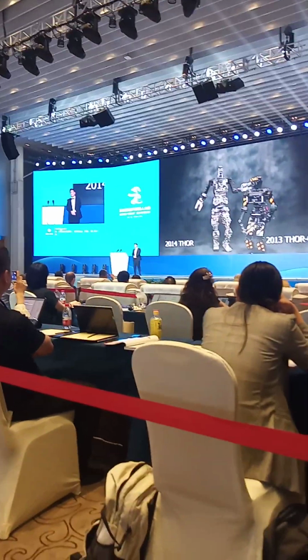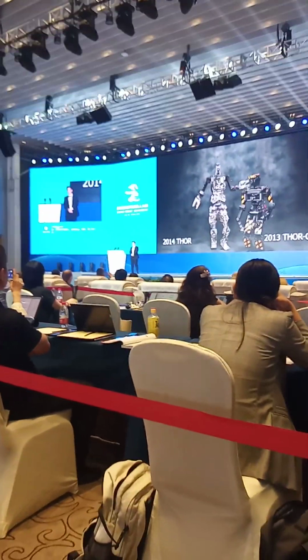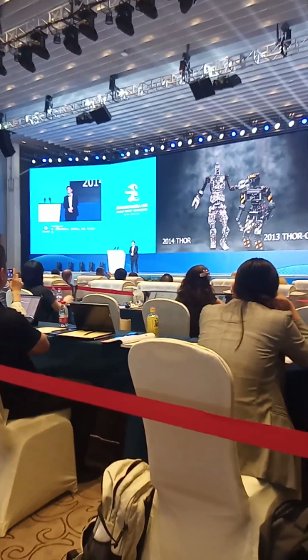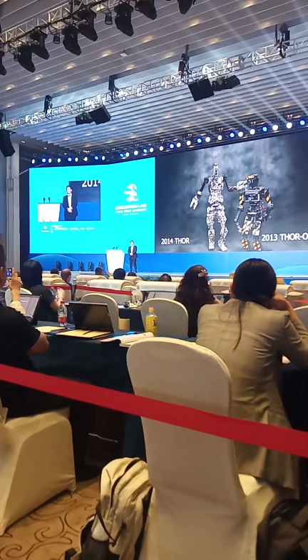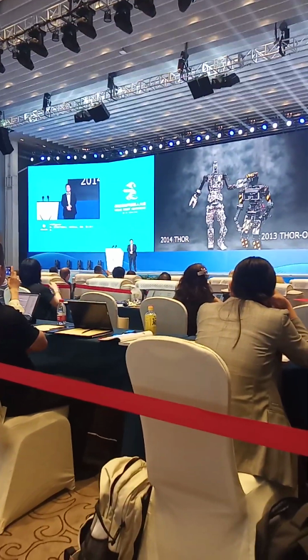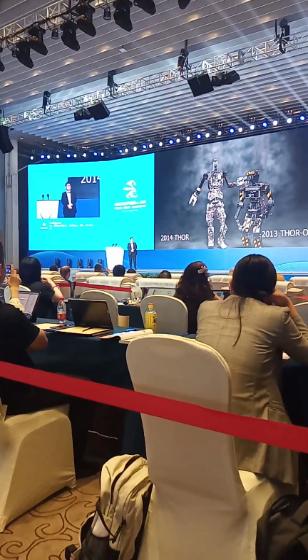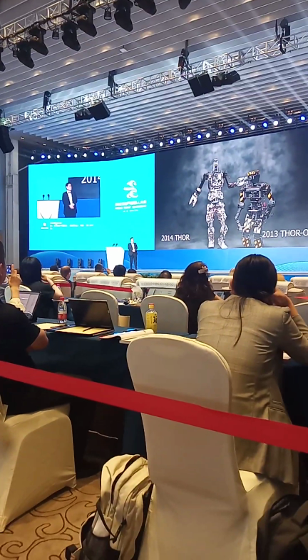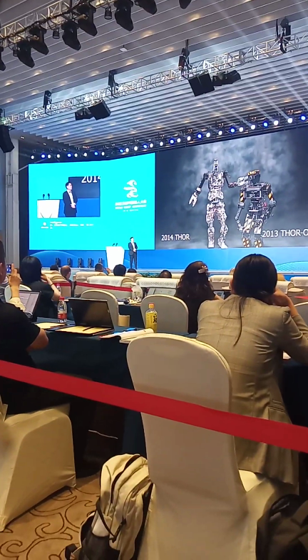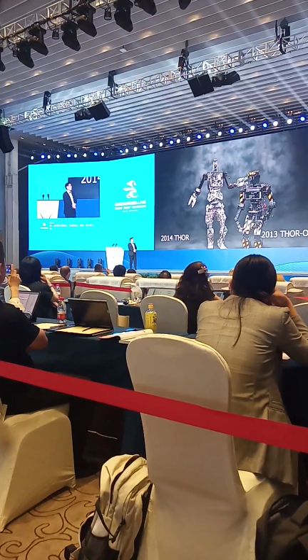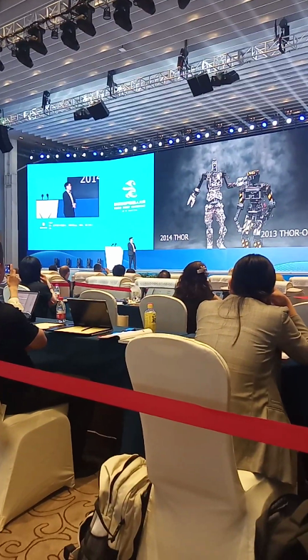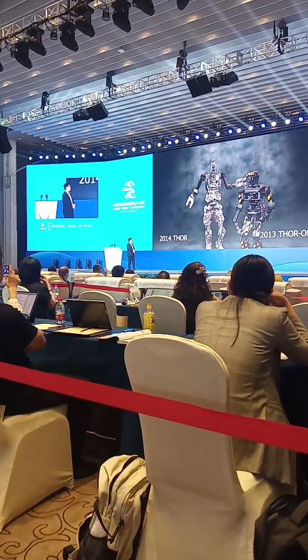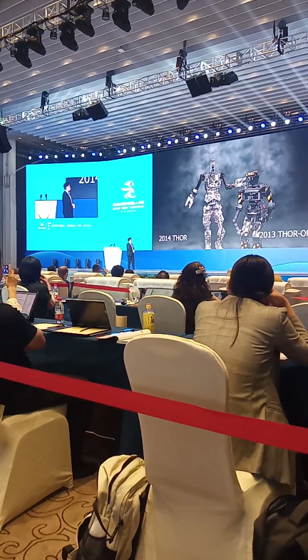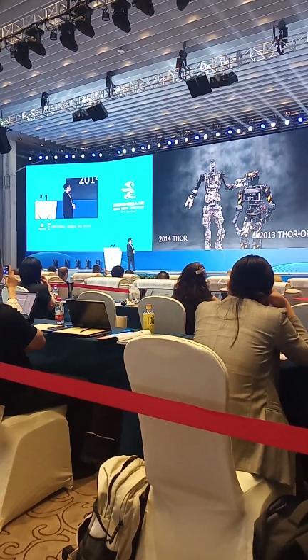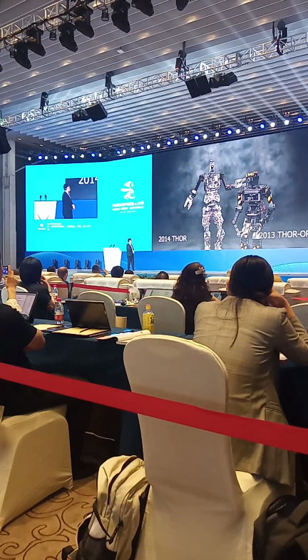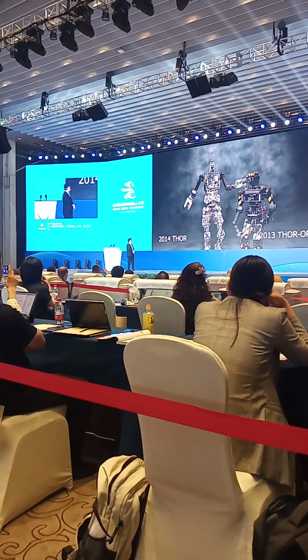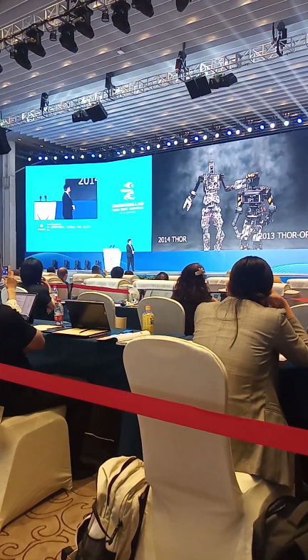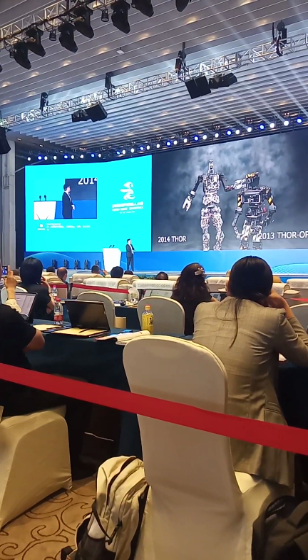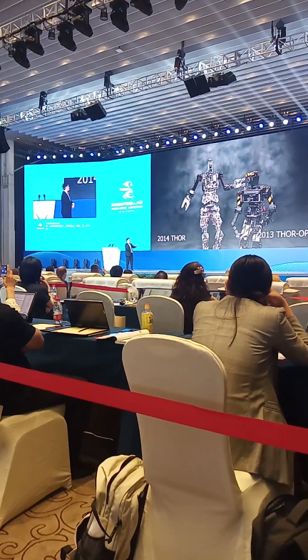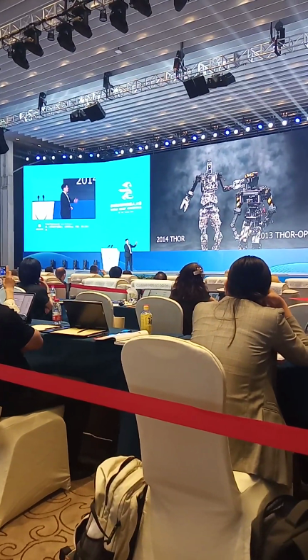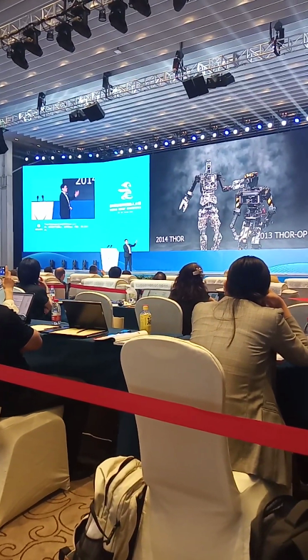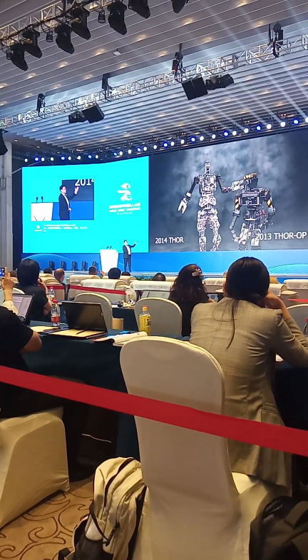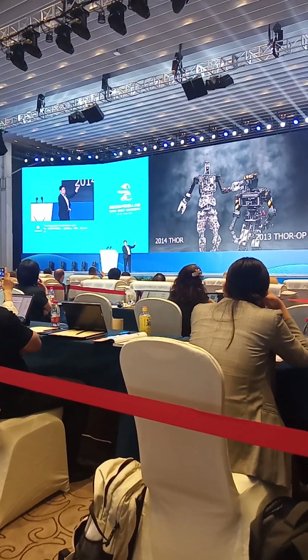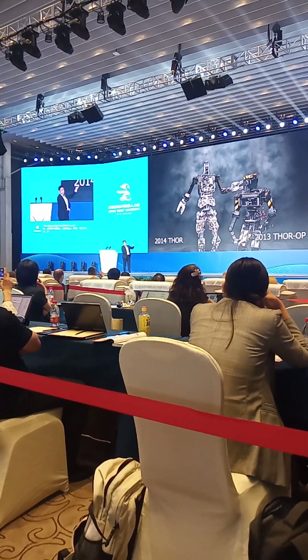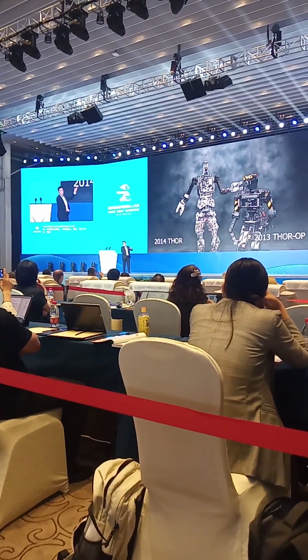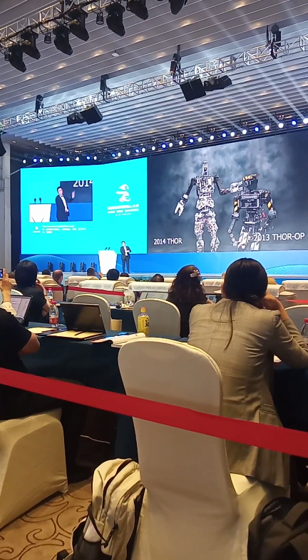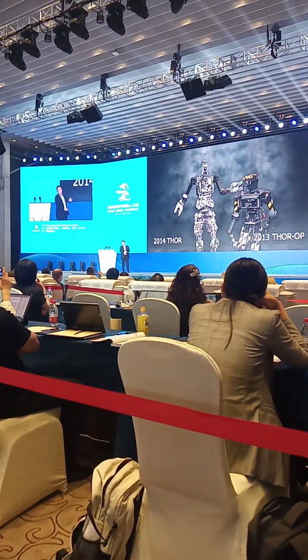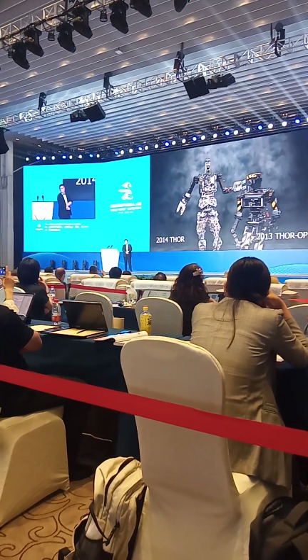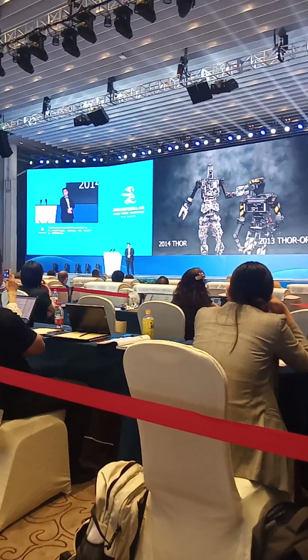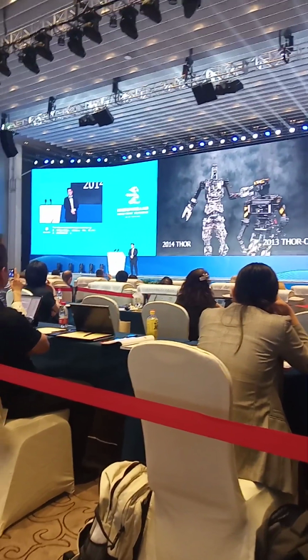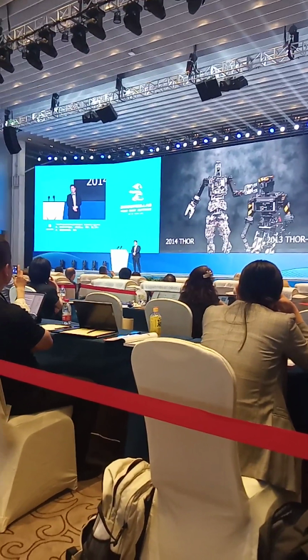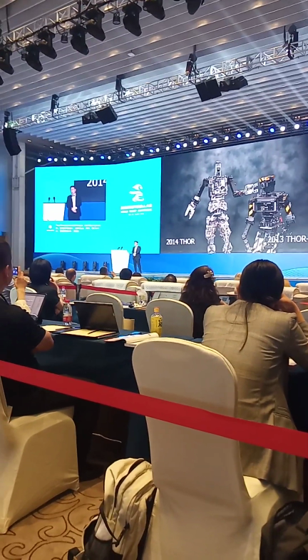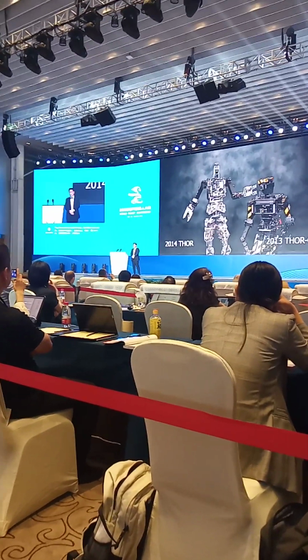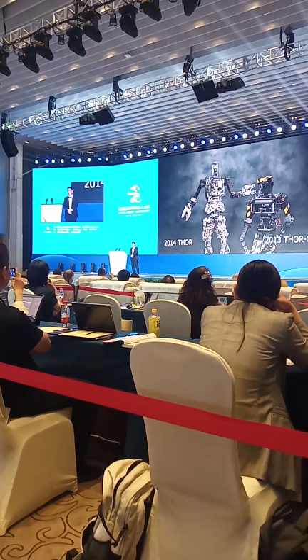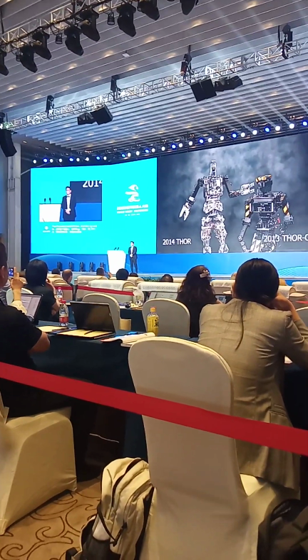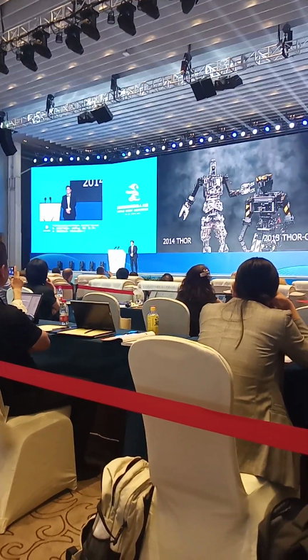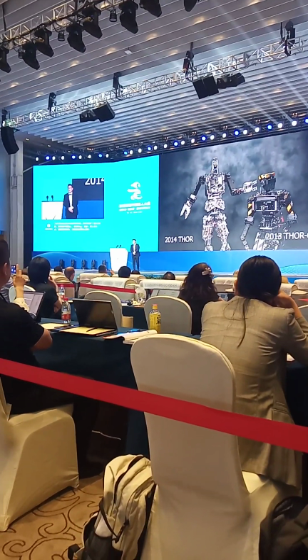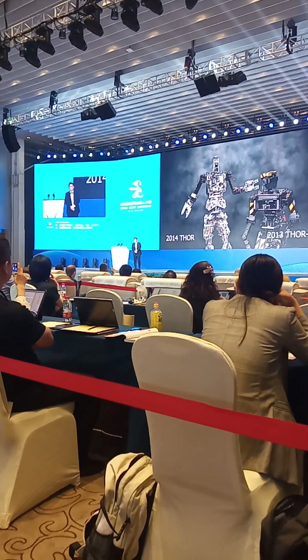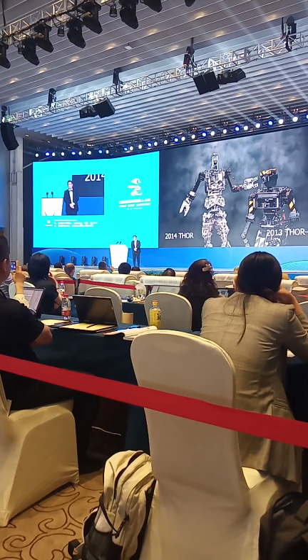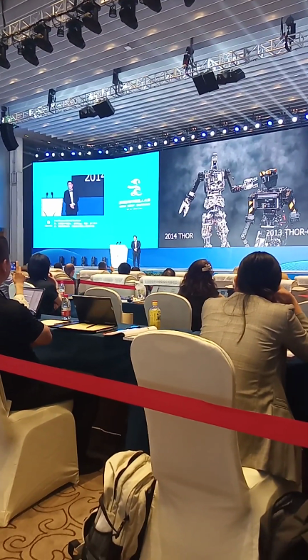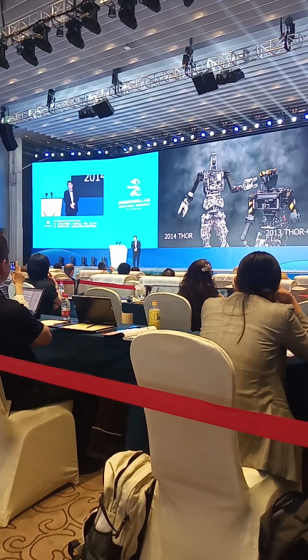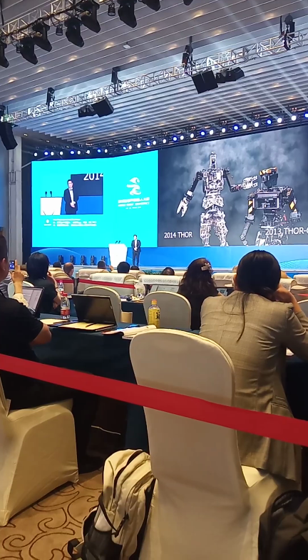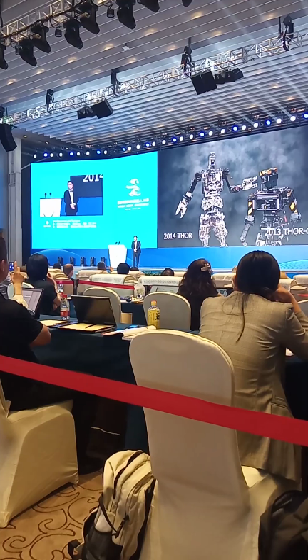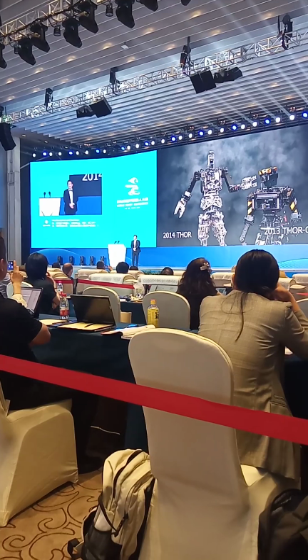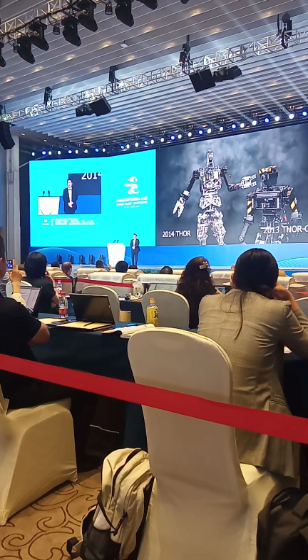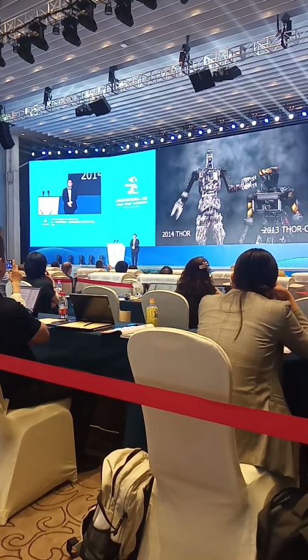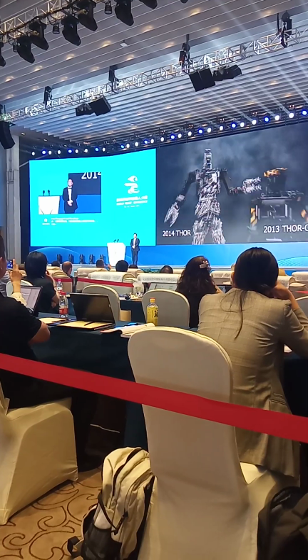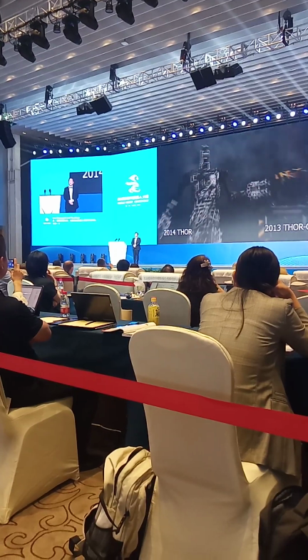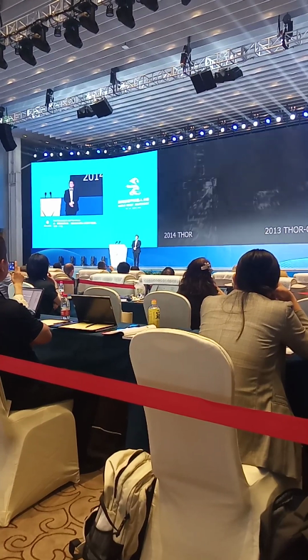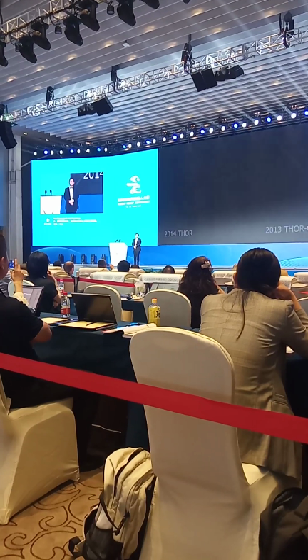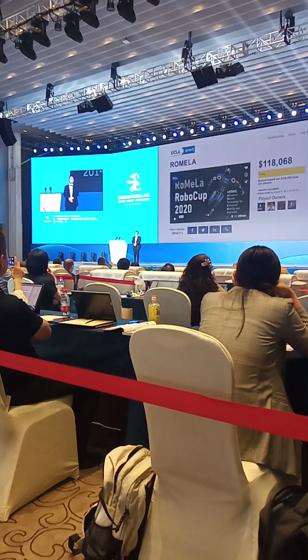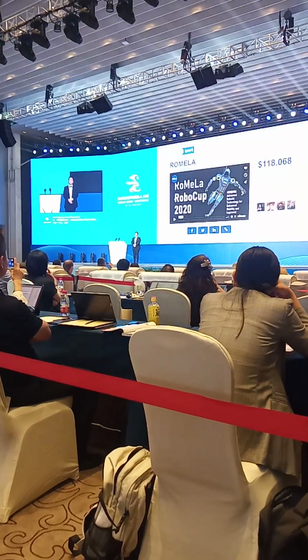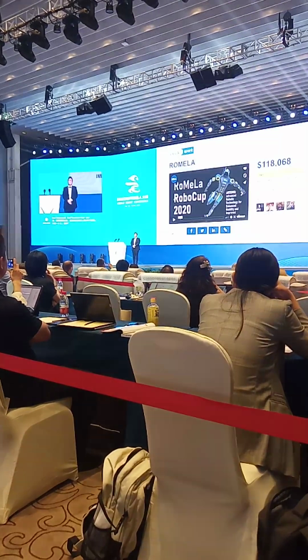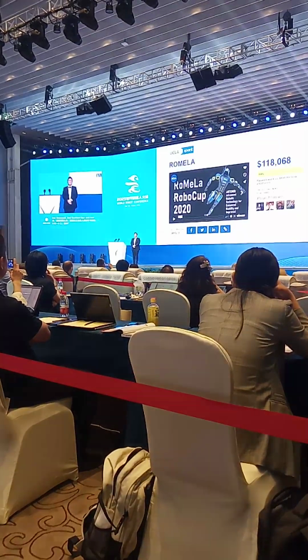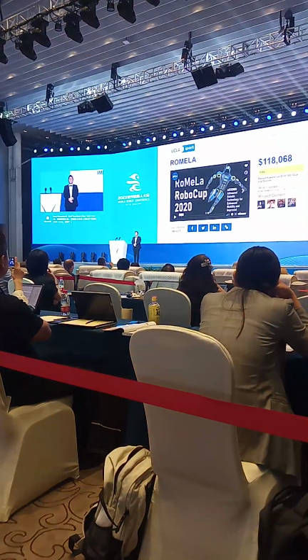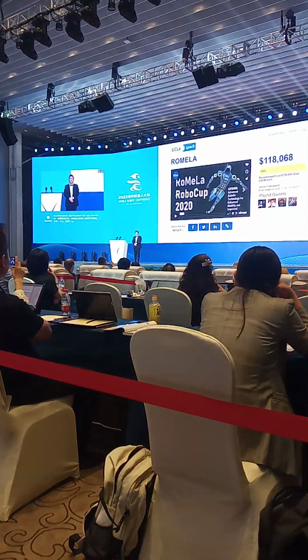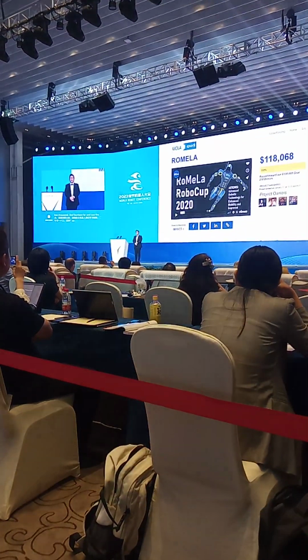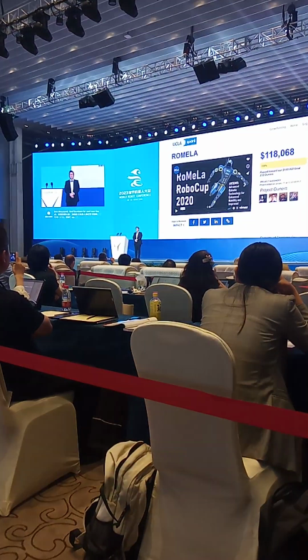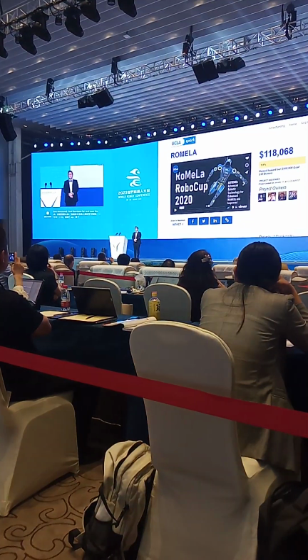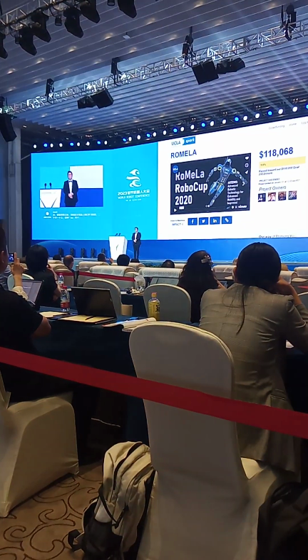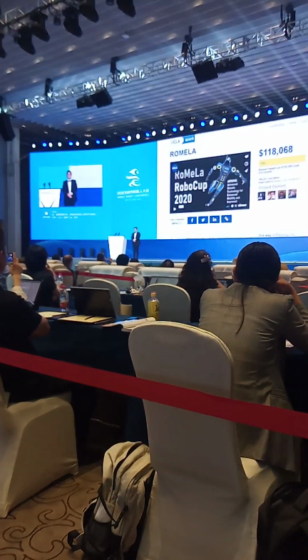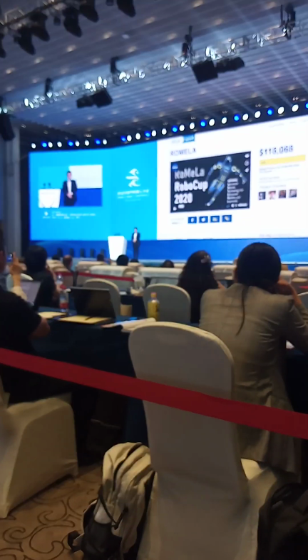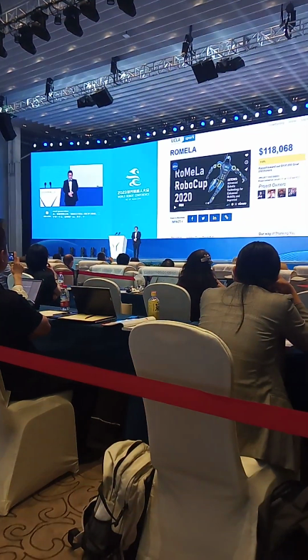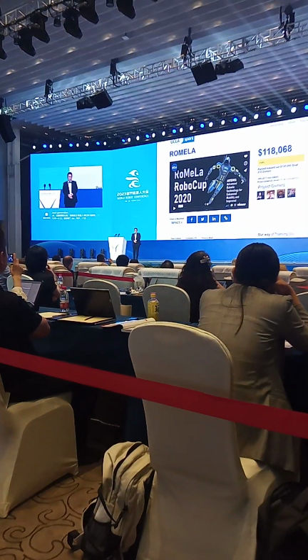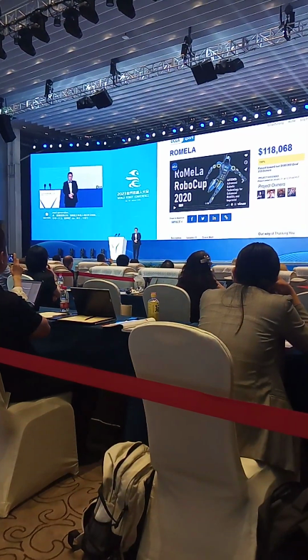In 2013, Thor OP; and 2014, Thor. And now the next generation of robots is here.